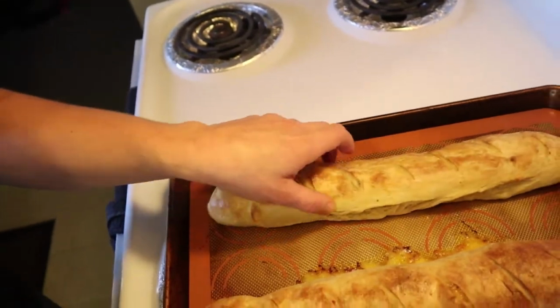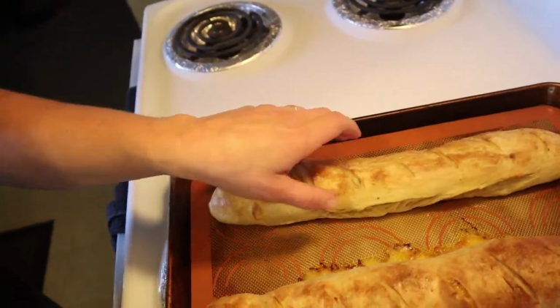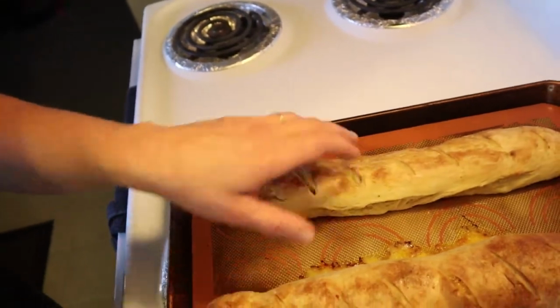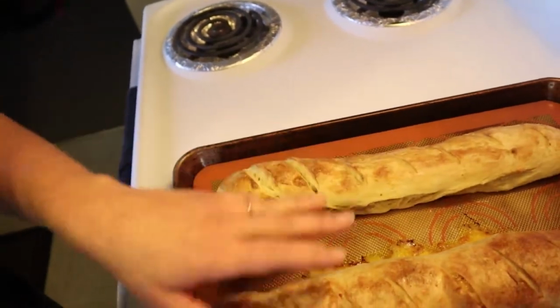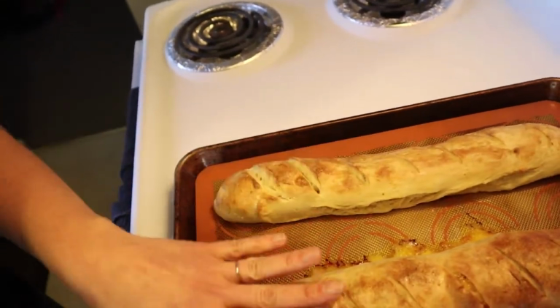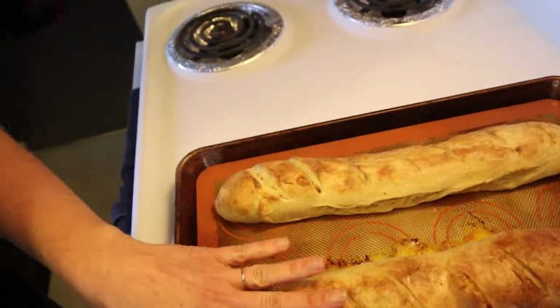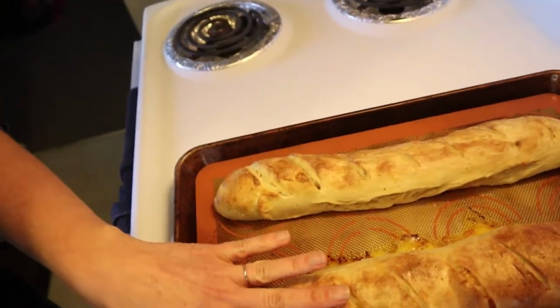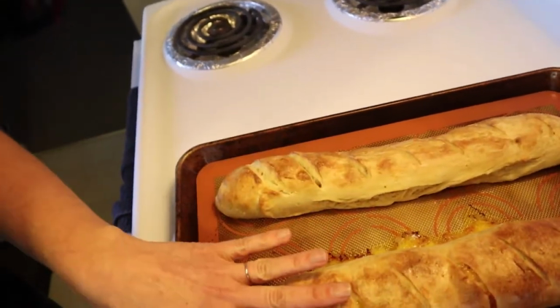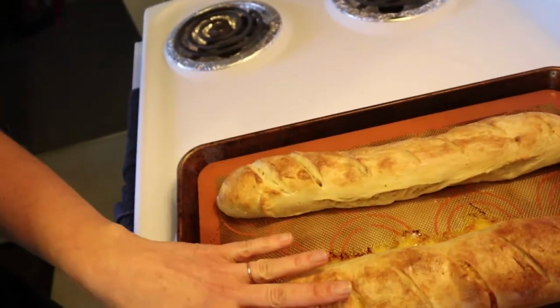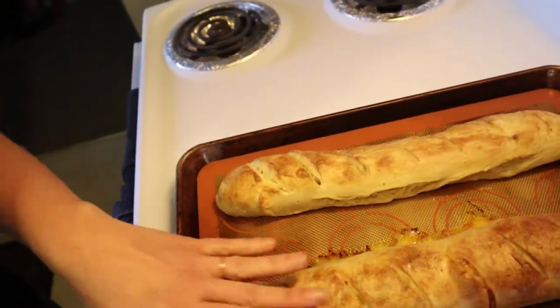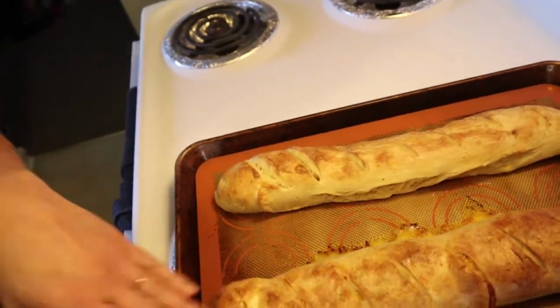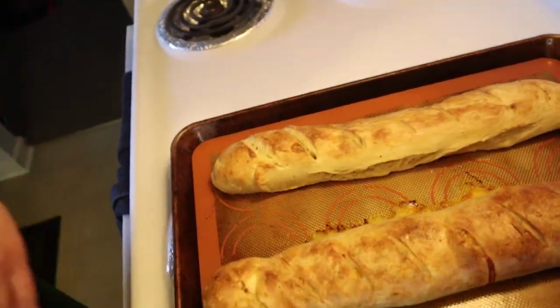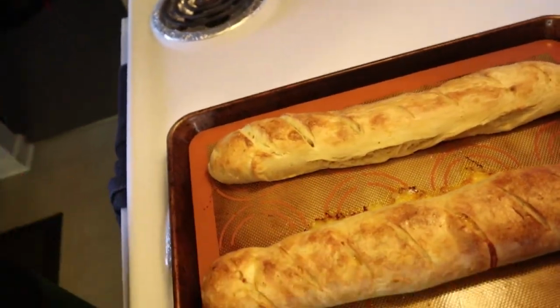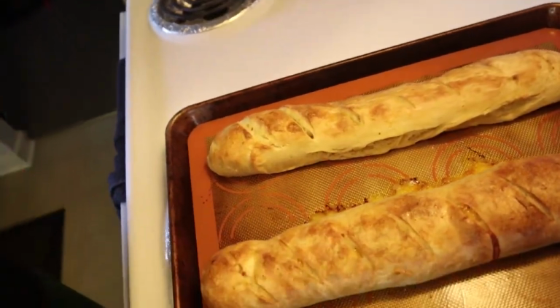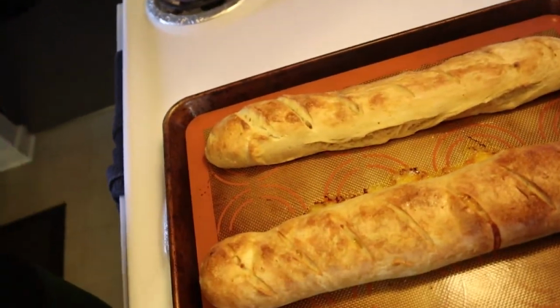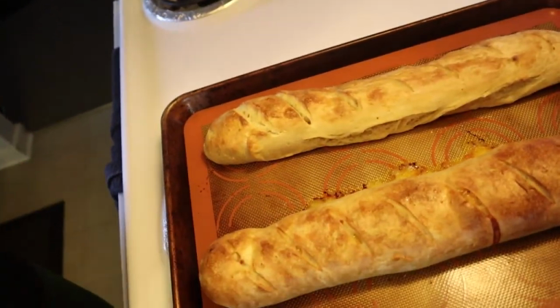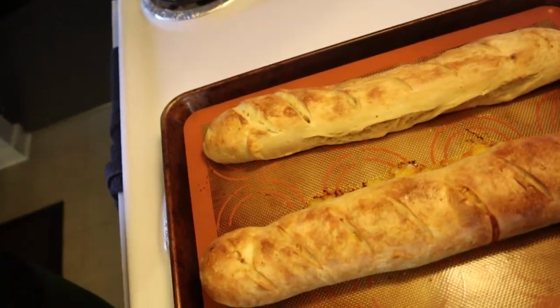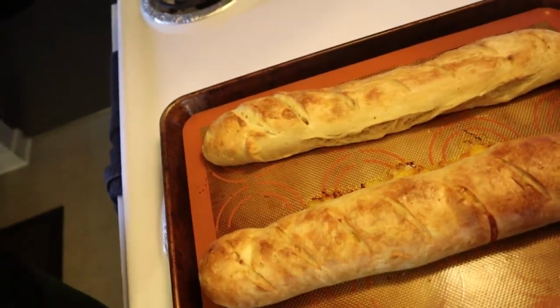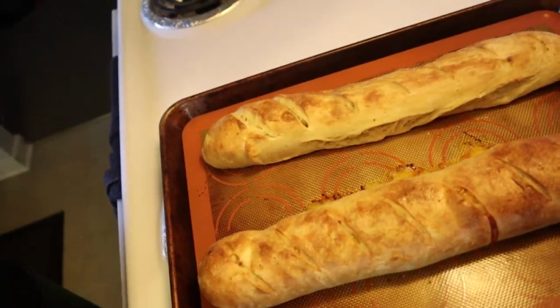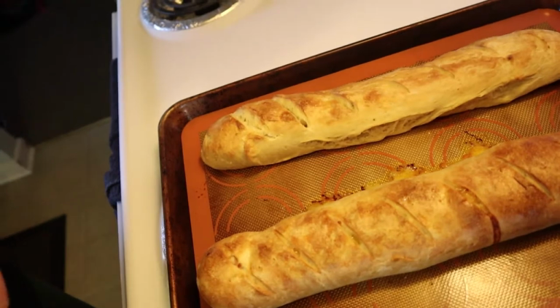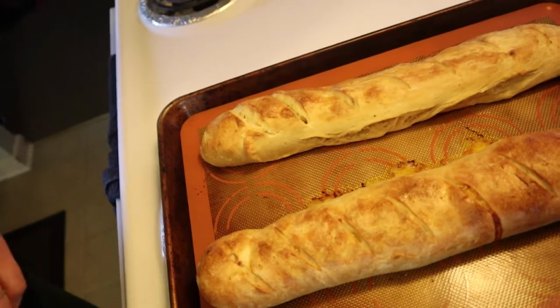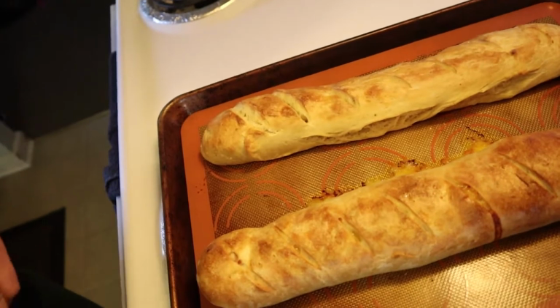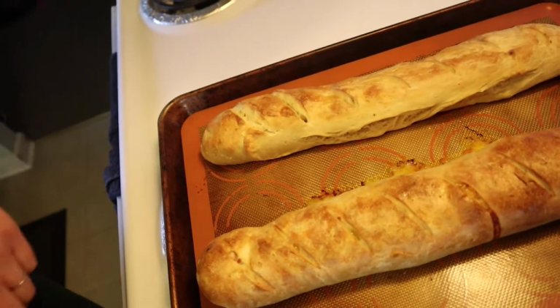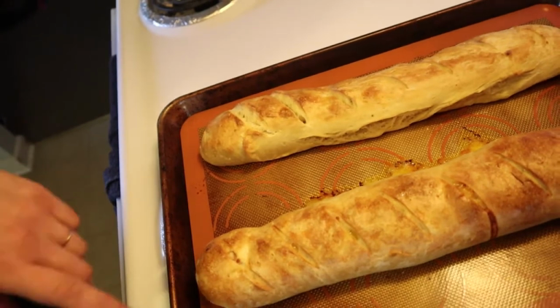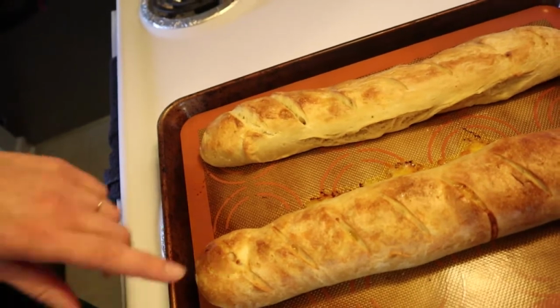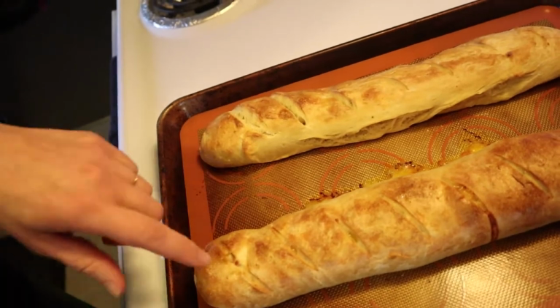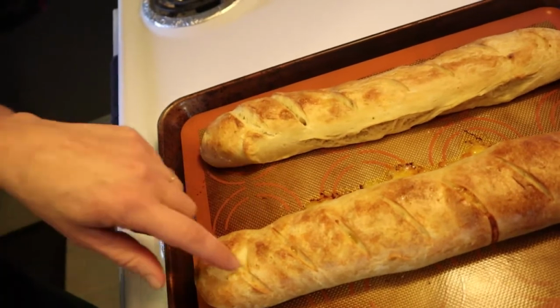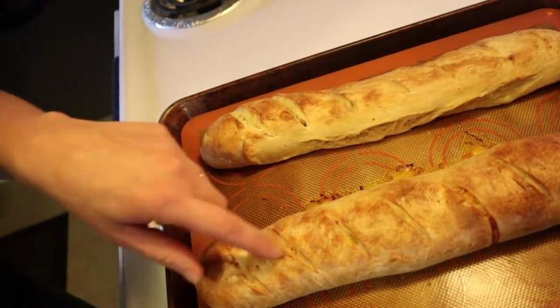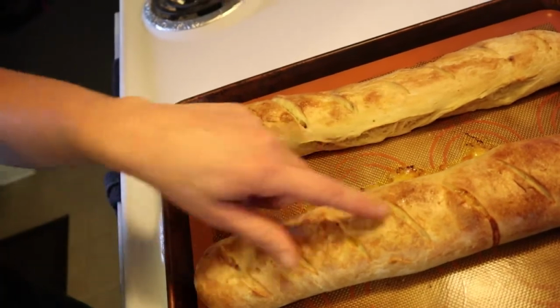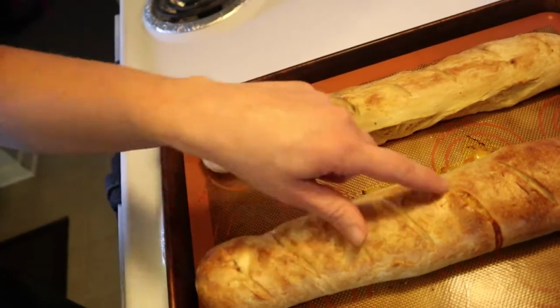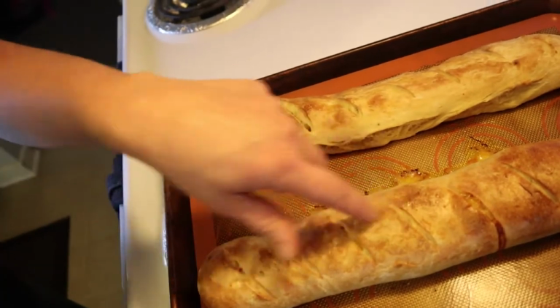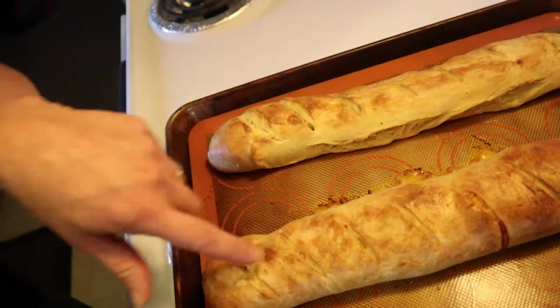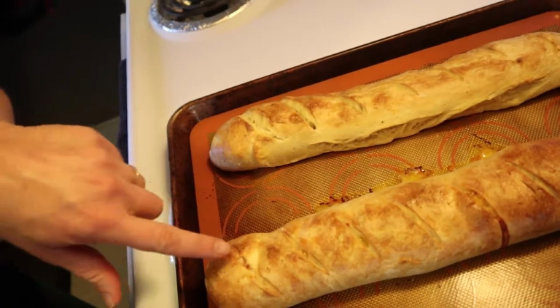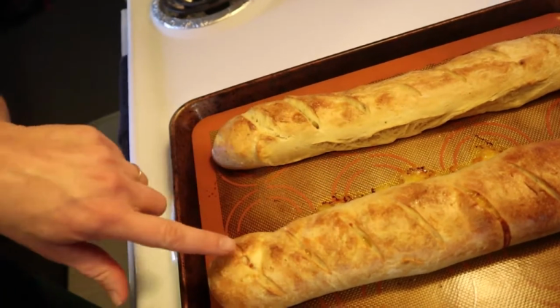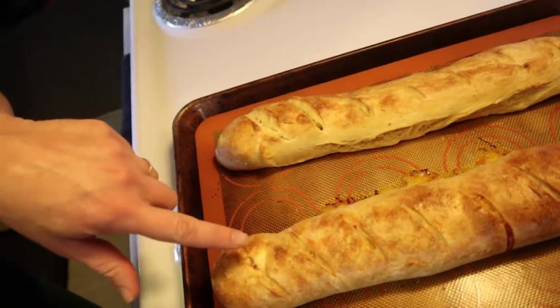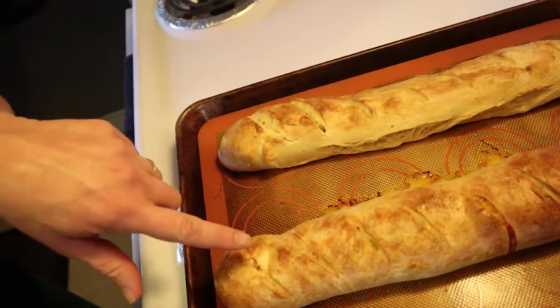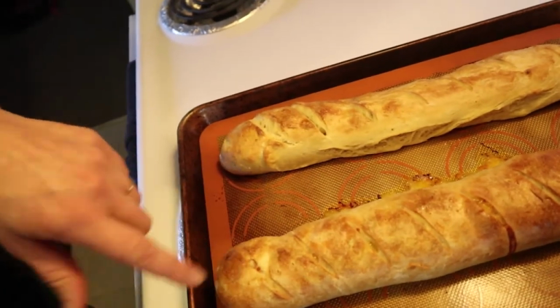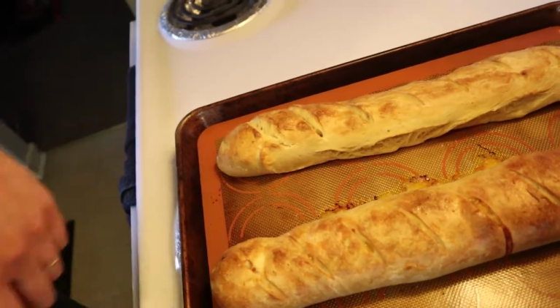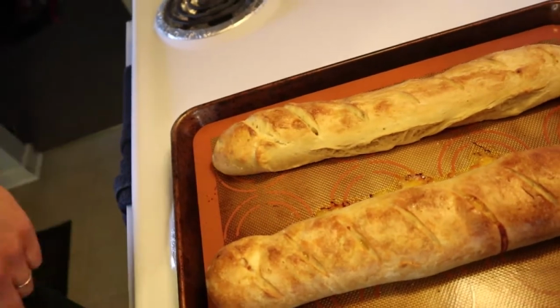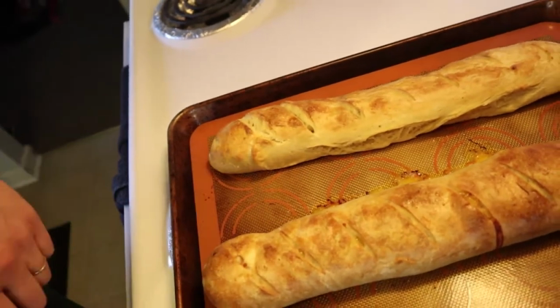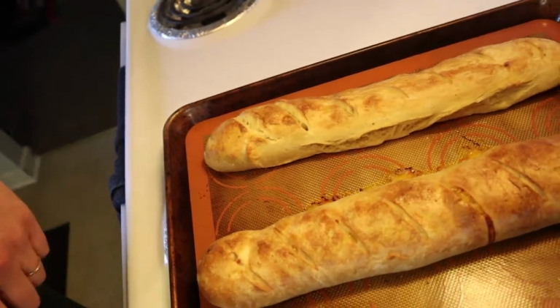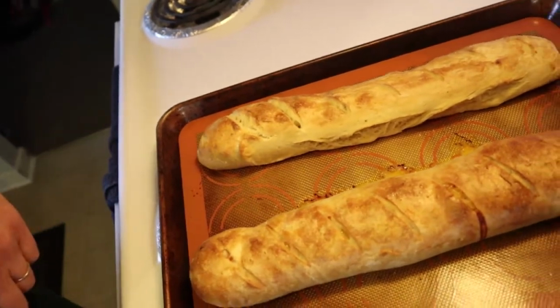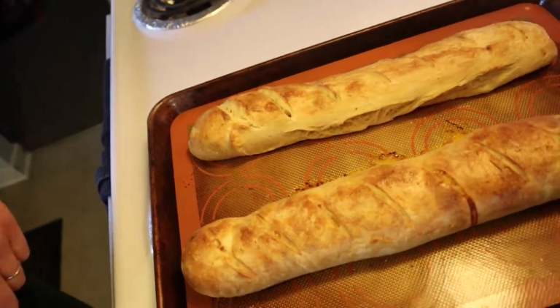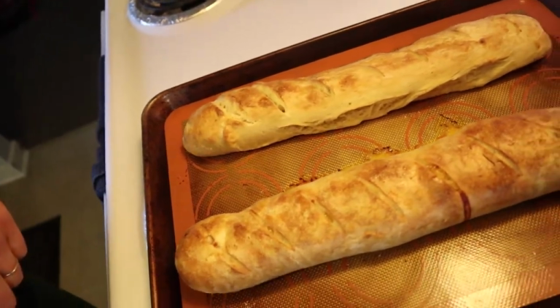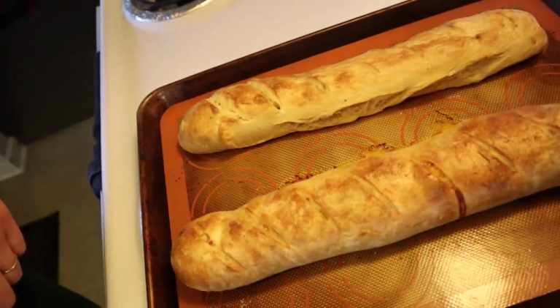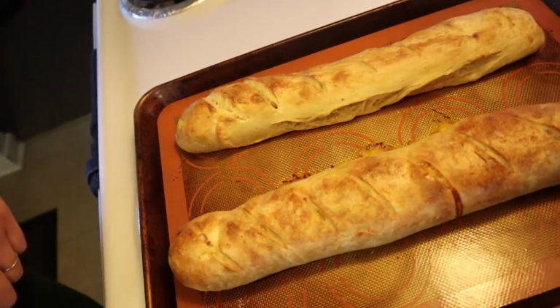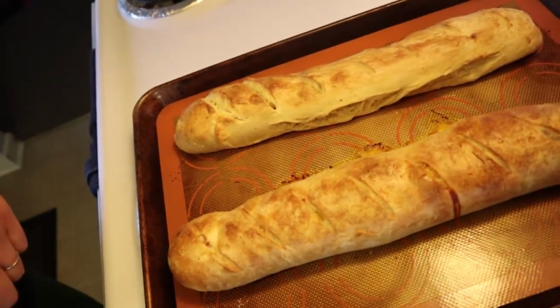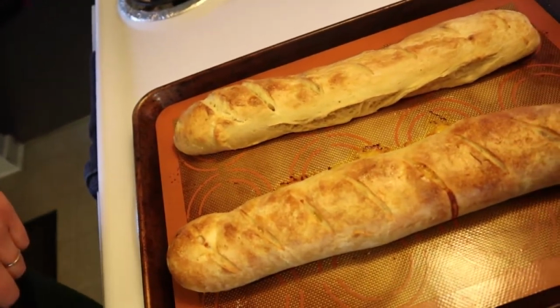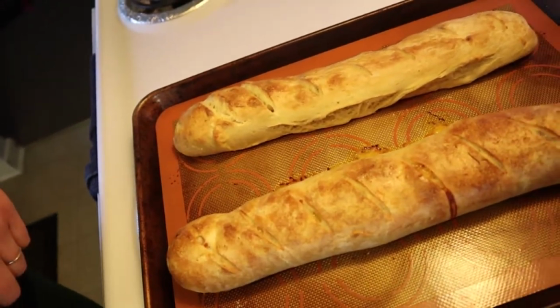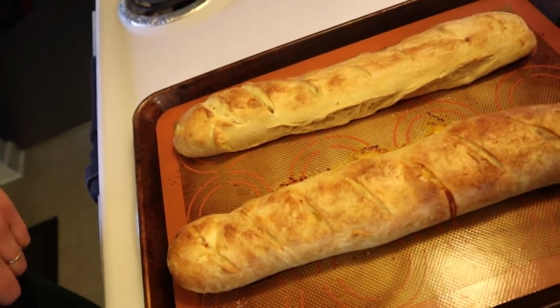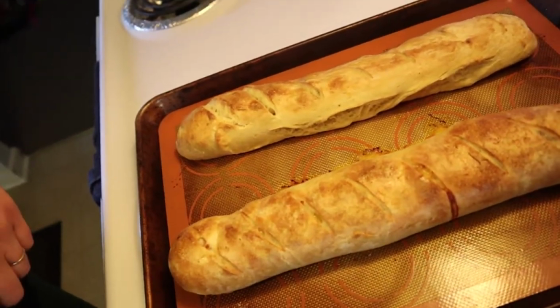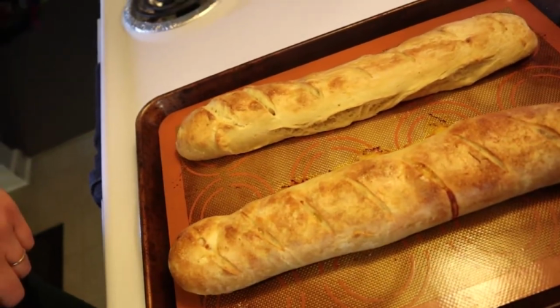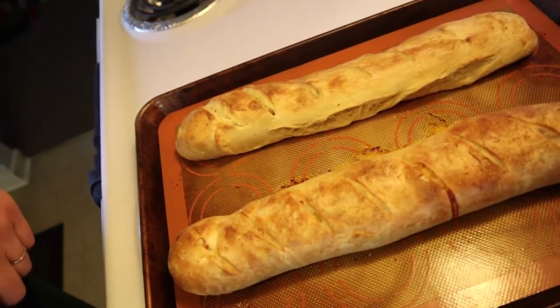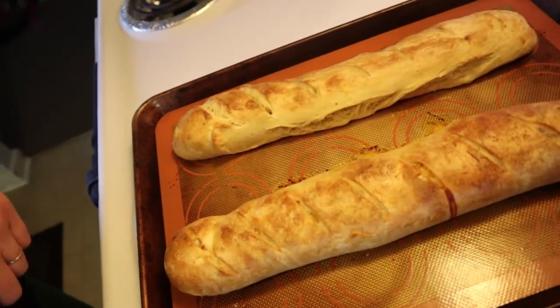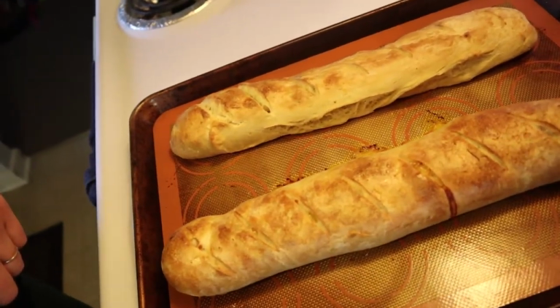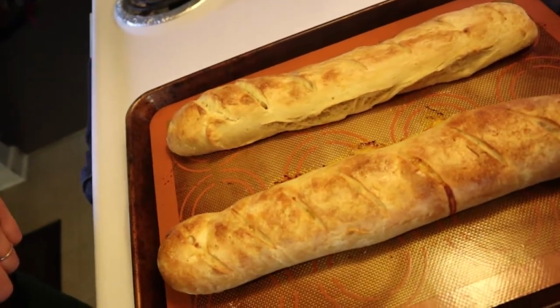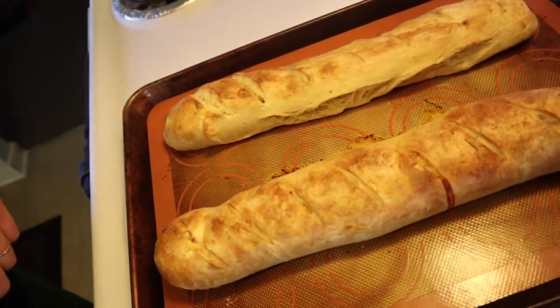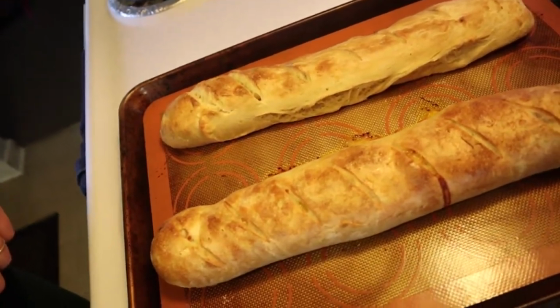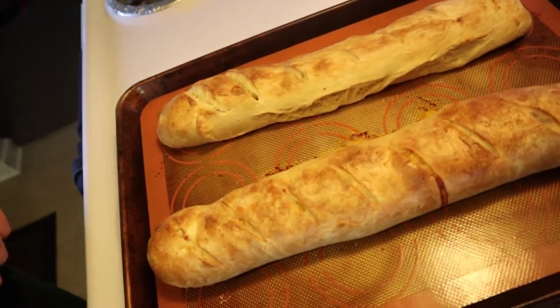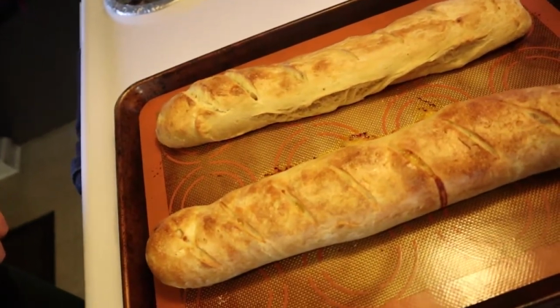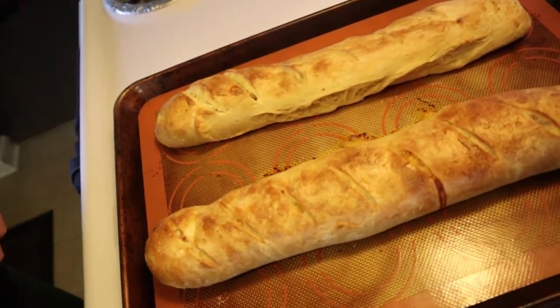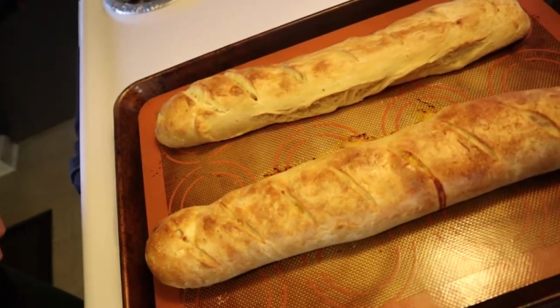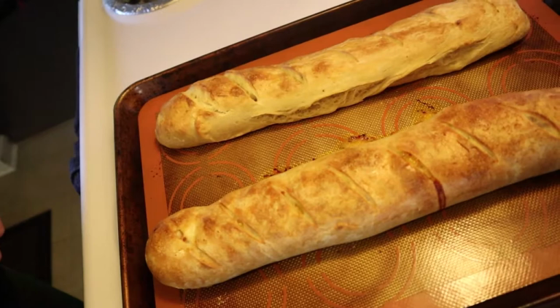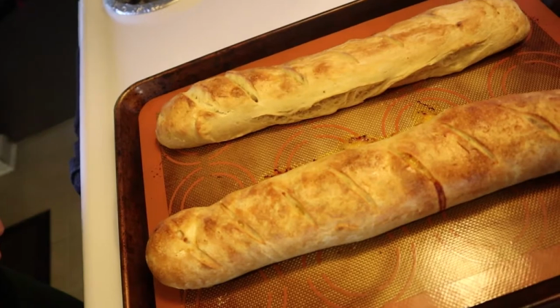I'm going to let these cool off for a bit and then cut into them — especially the stuffed one, which is dinner tonight. Then I'll let you know how it tastes.